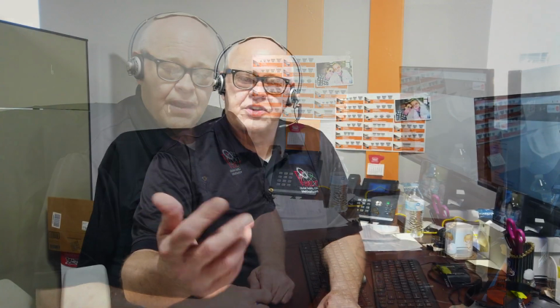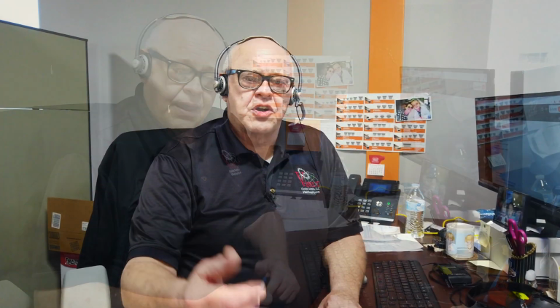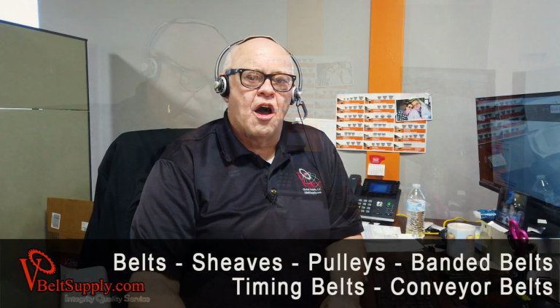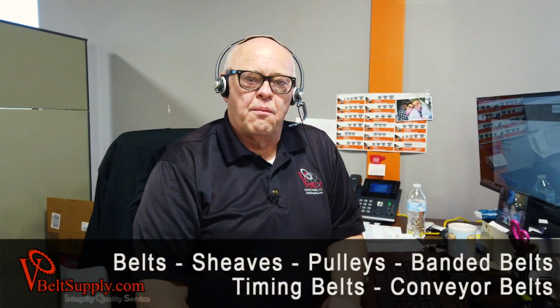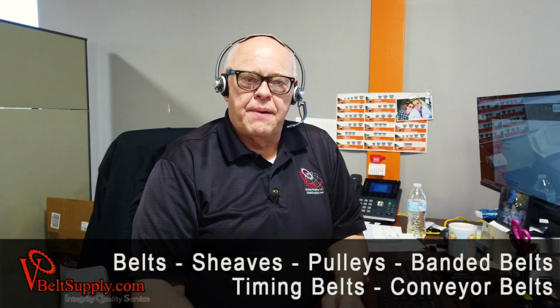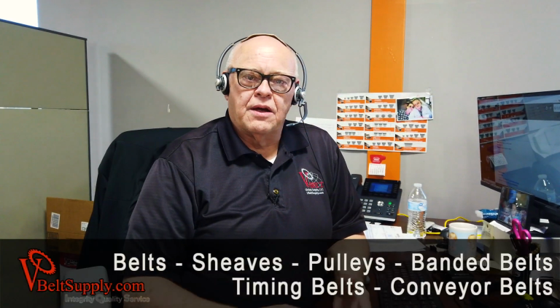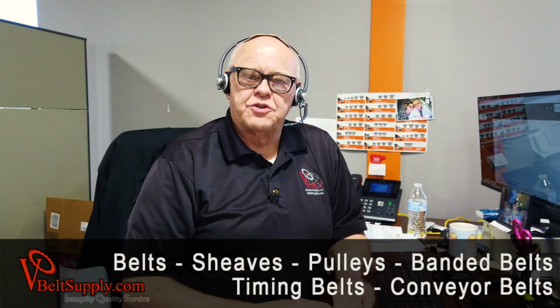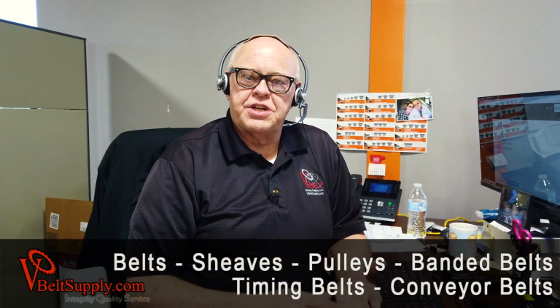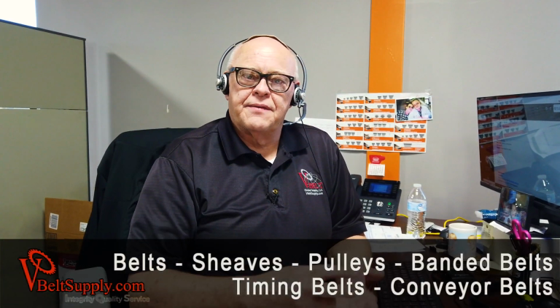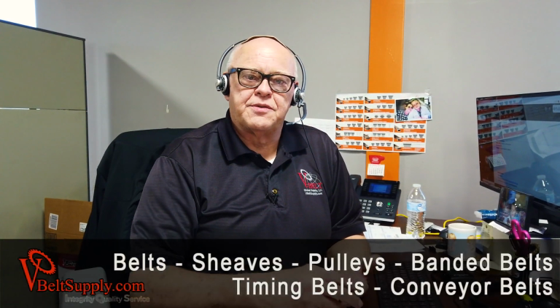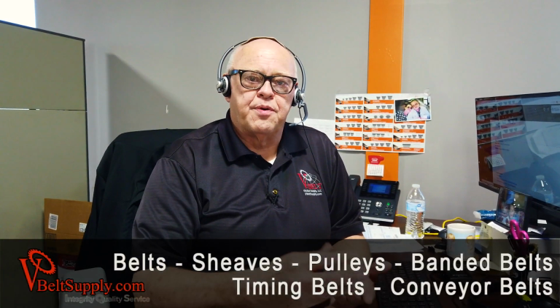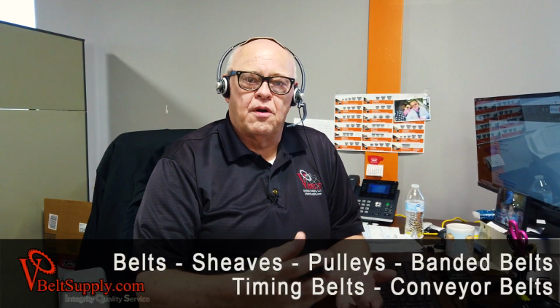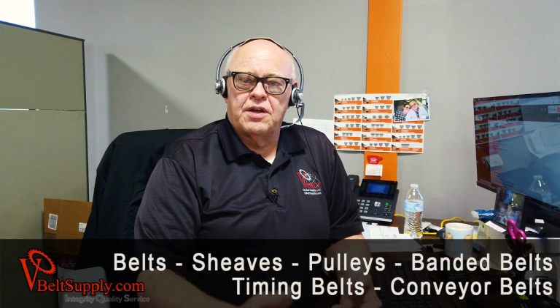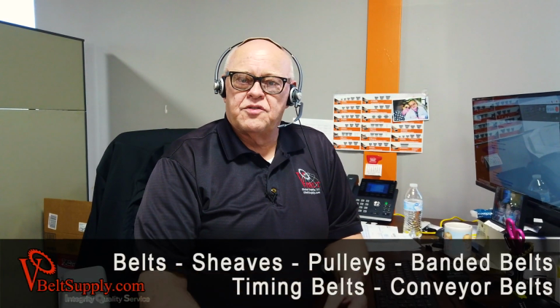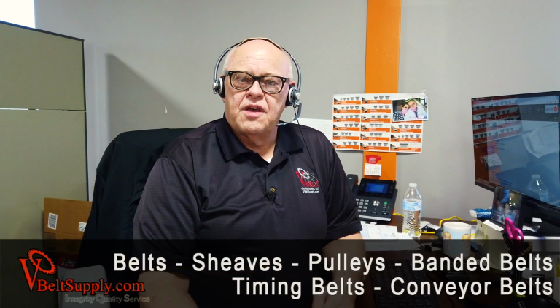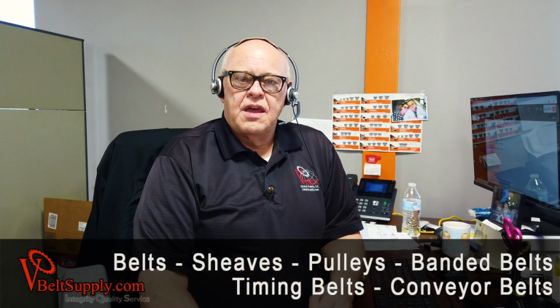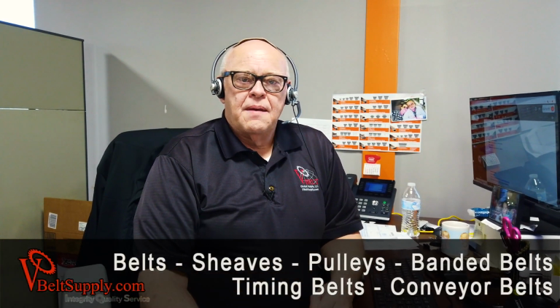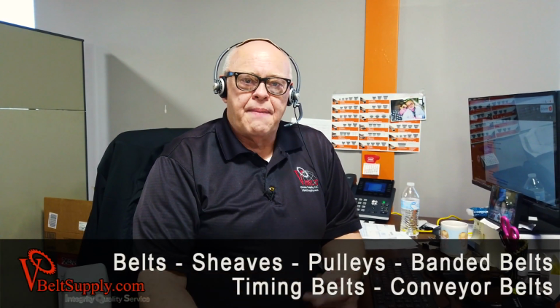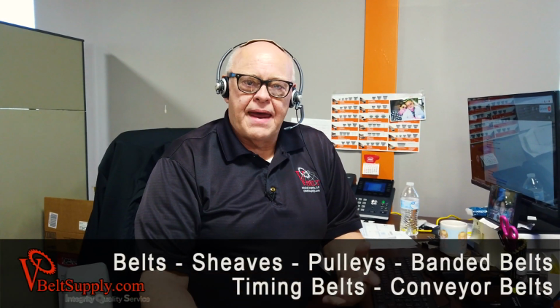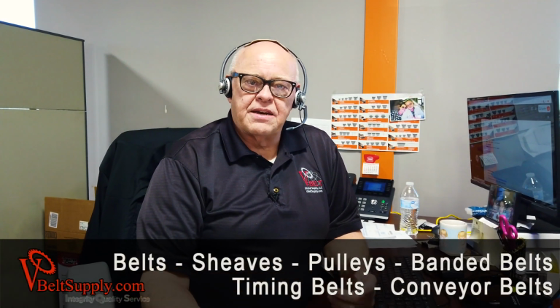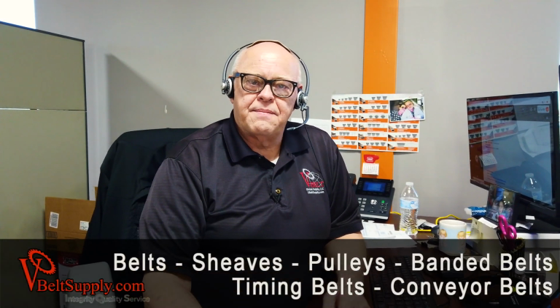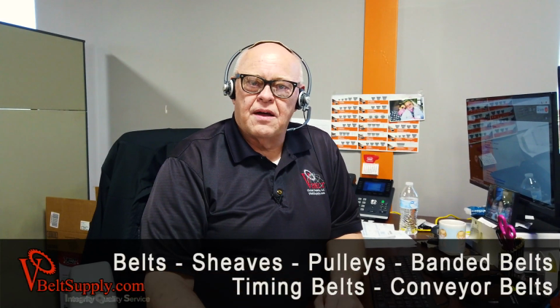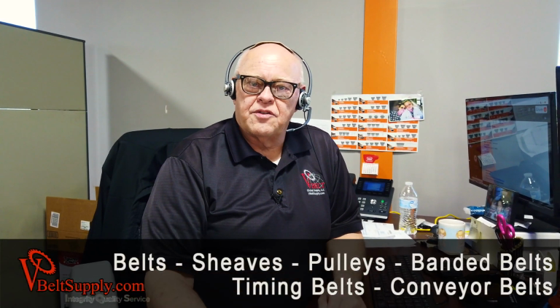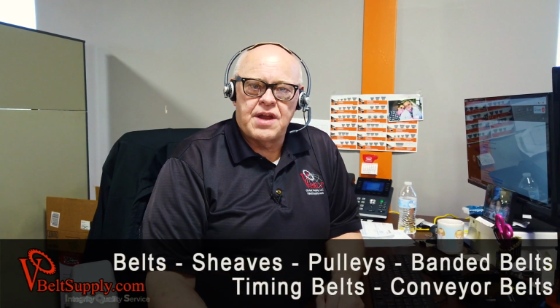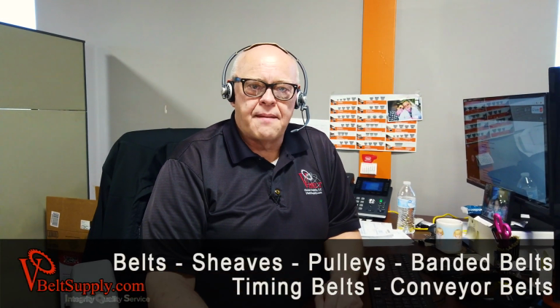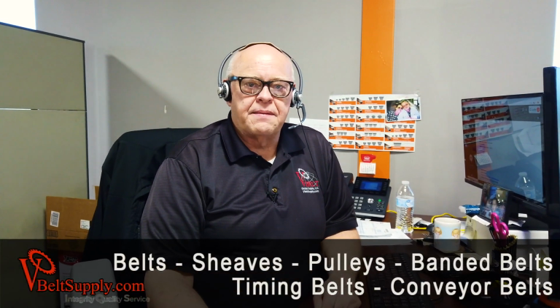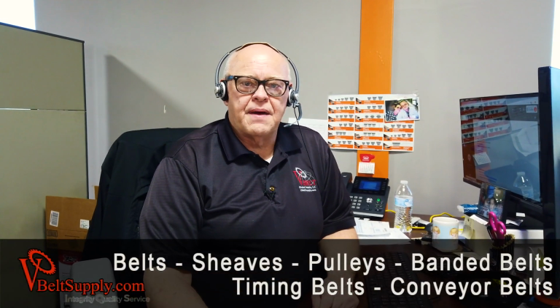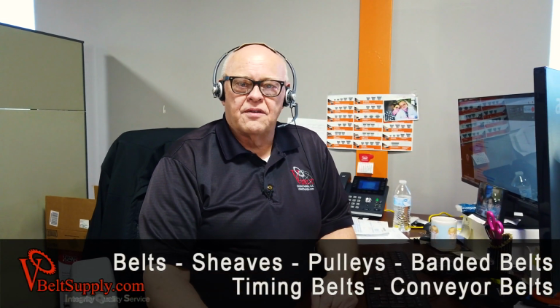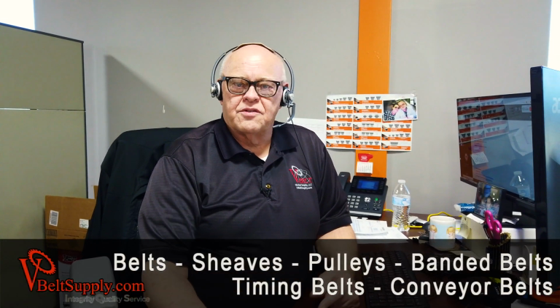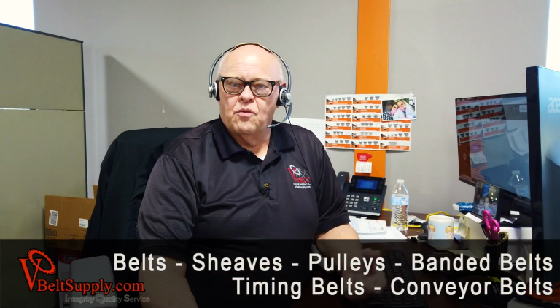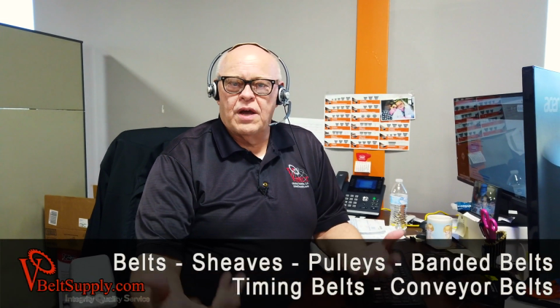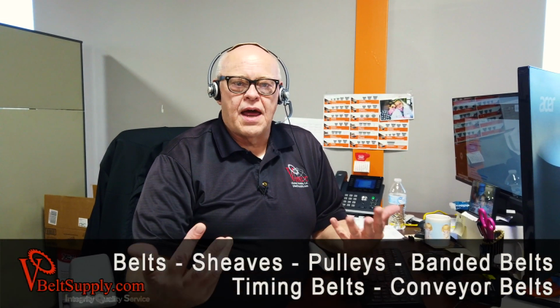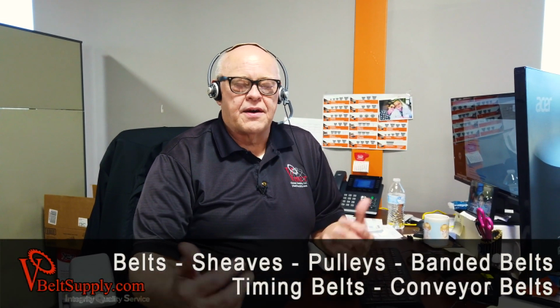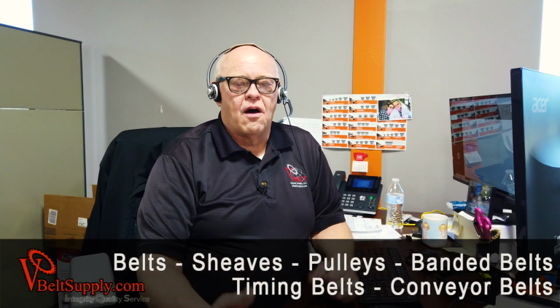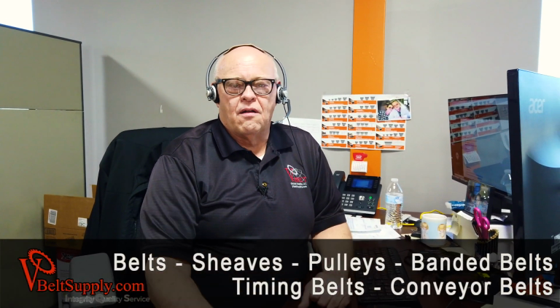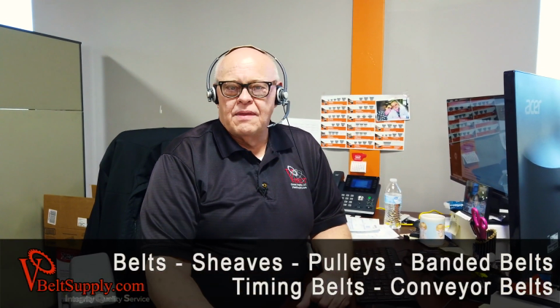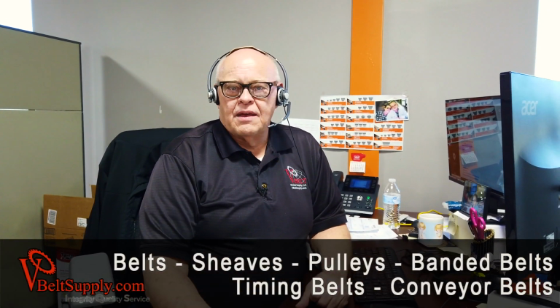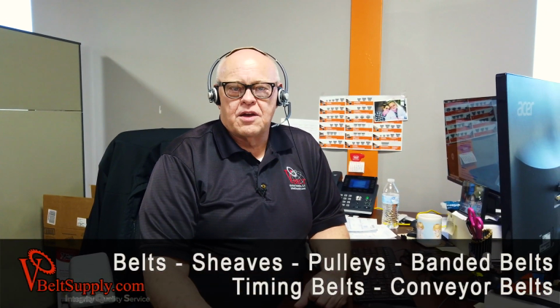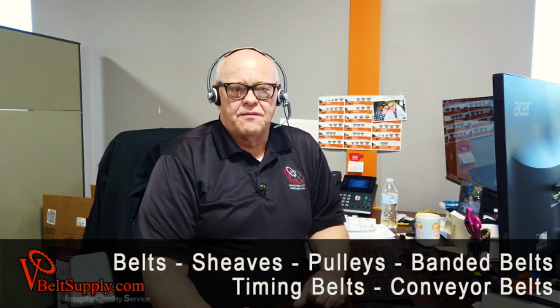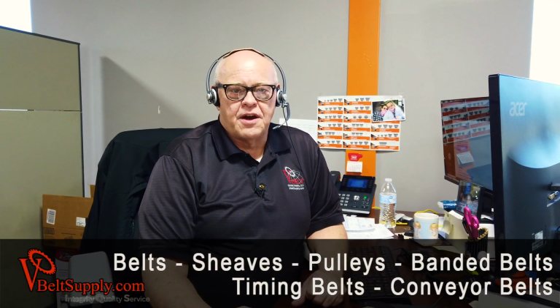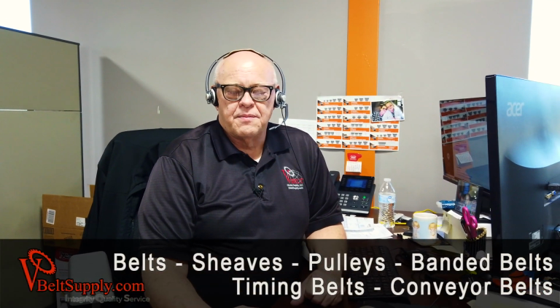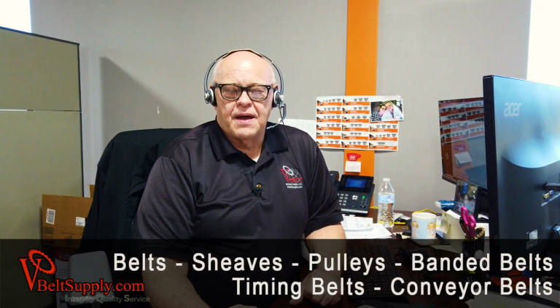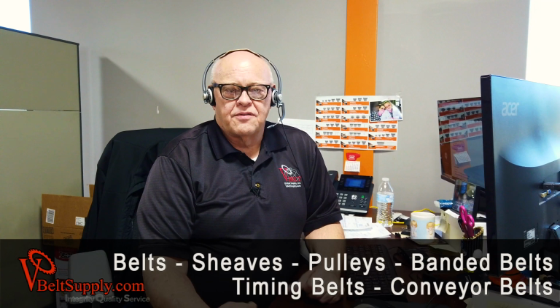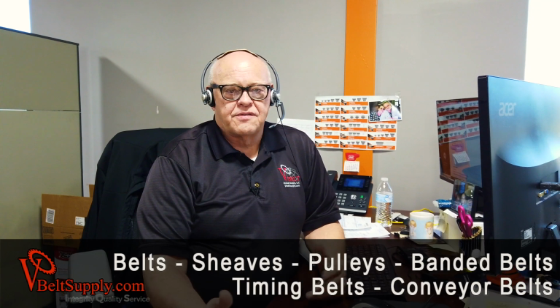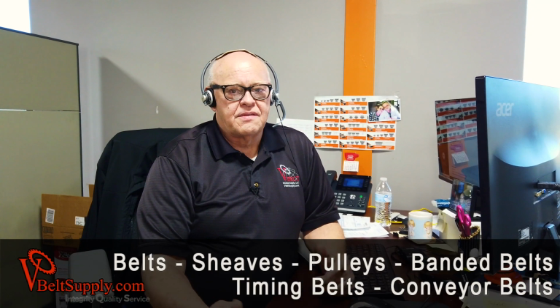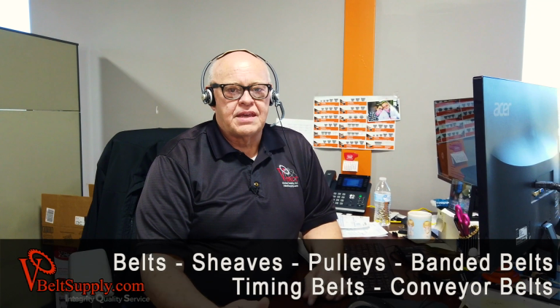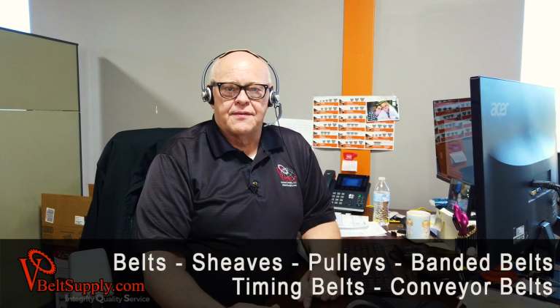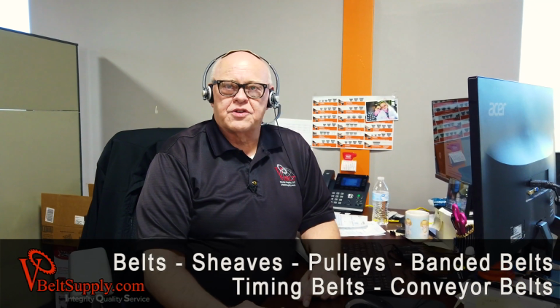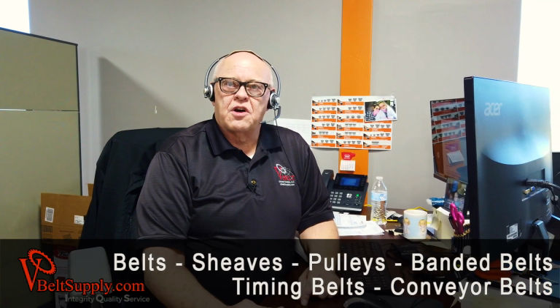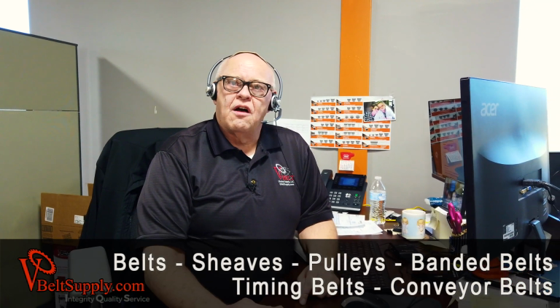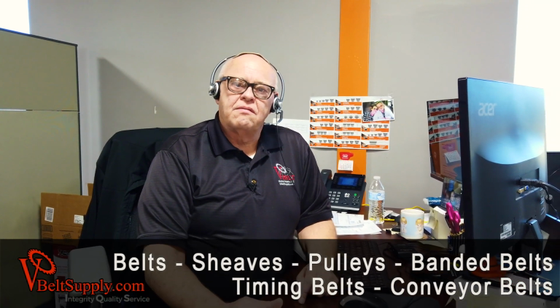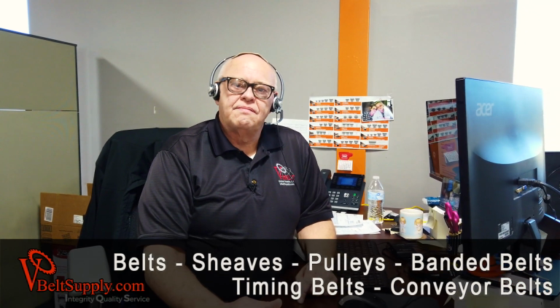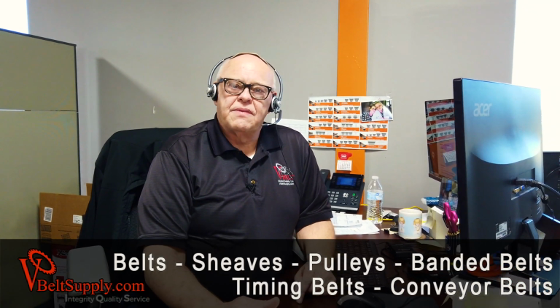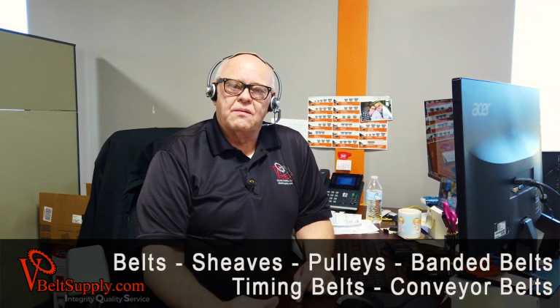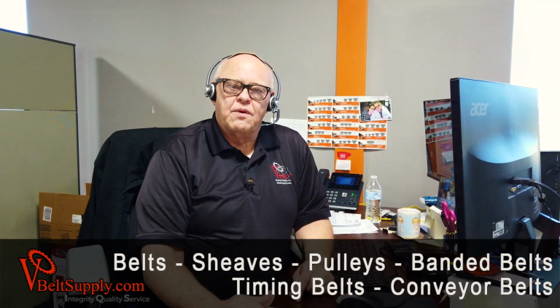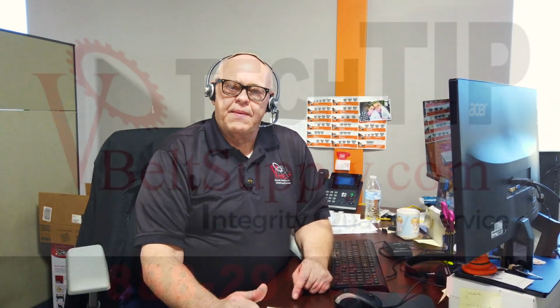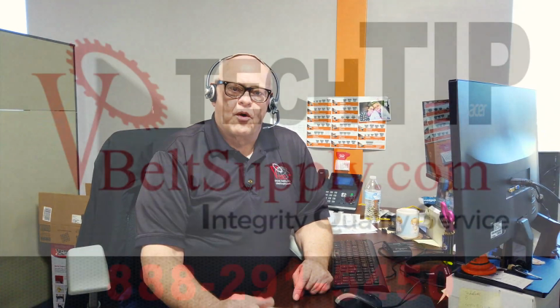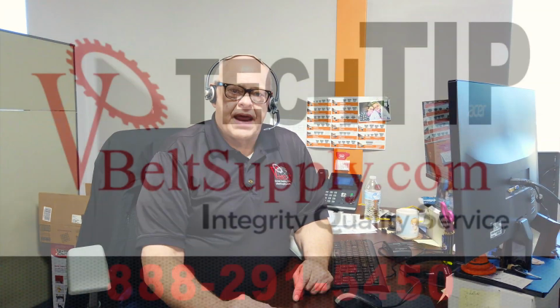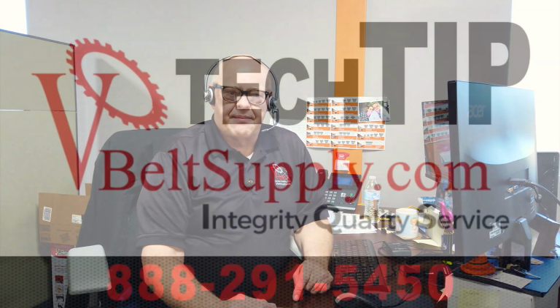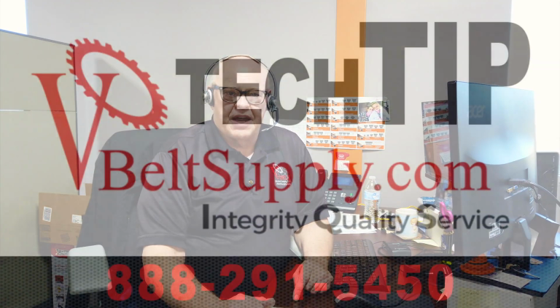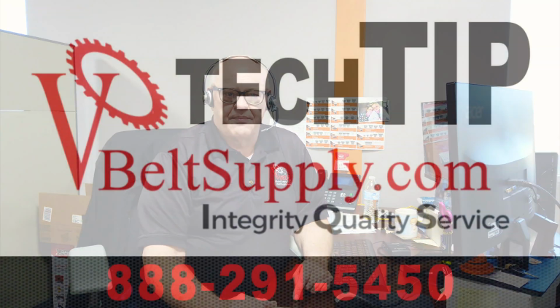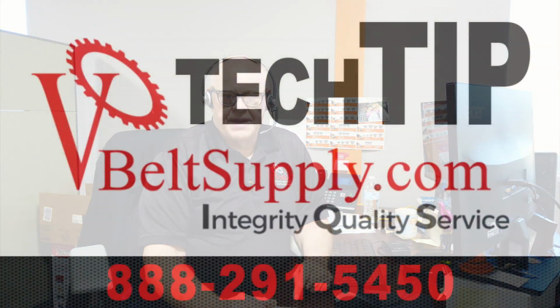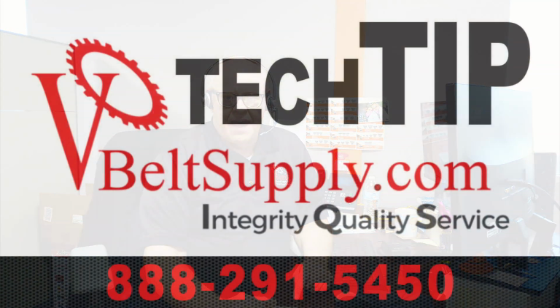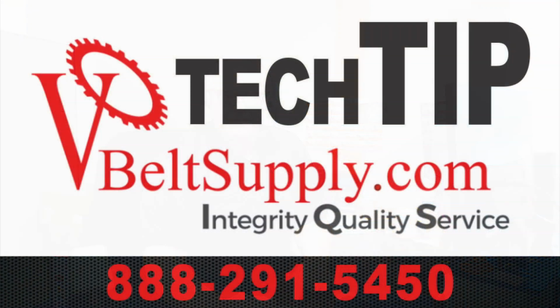Give us a call. Belt sheaves, pulleys, banded belts, timing belts — we got it all. Conveyor belts, give us a call. We'd be more than happy to help you out.